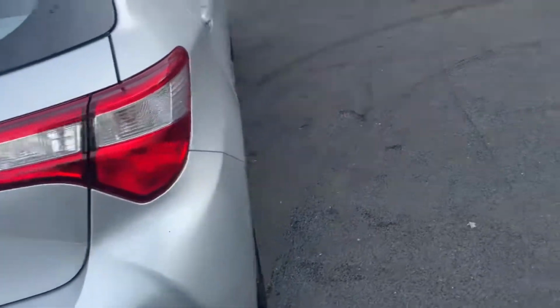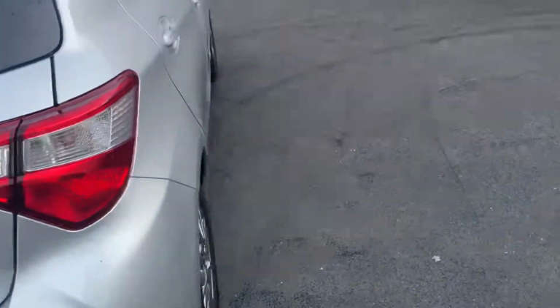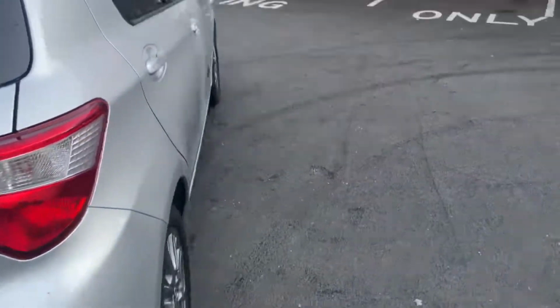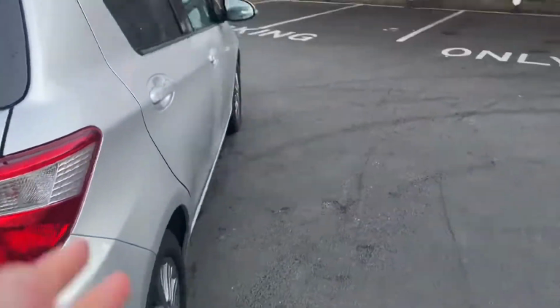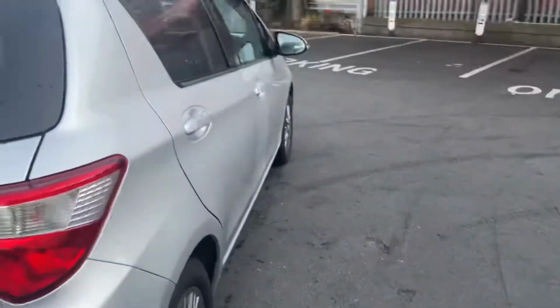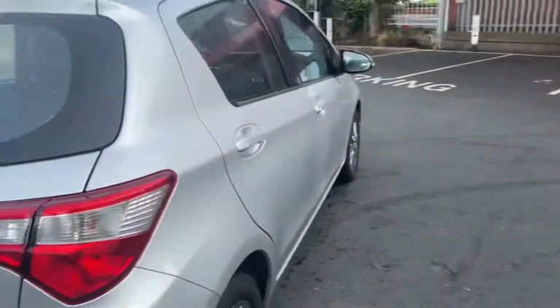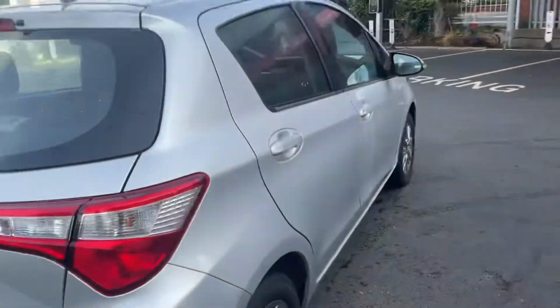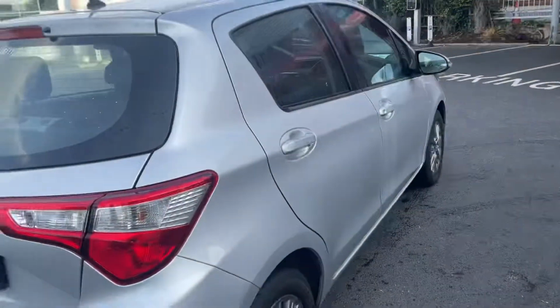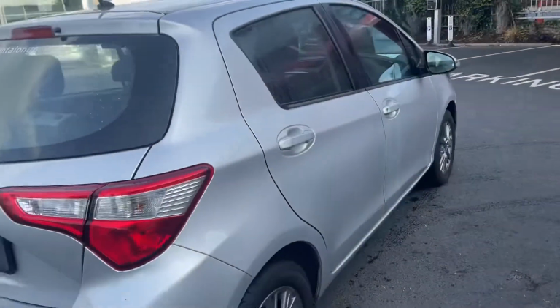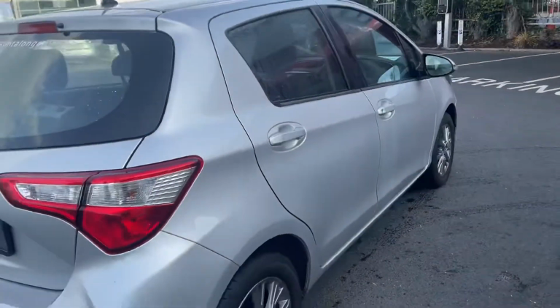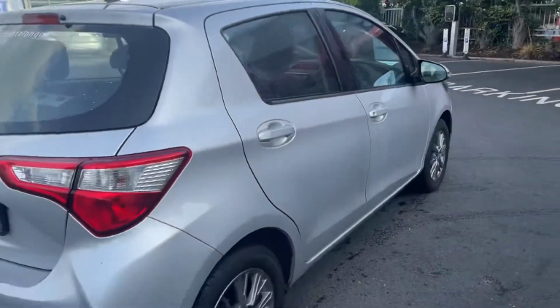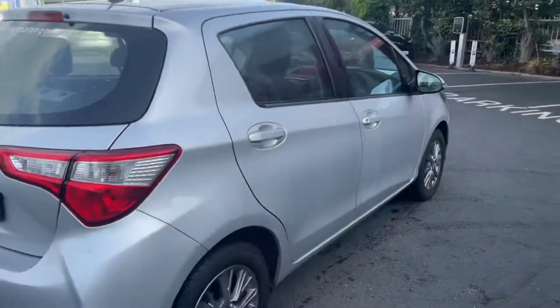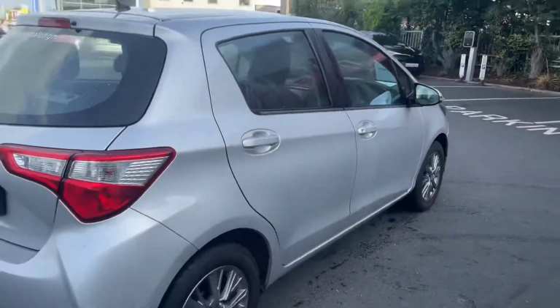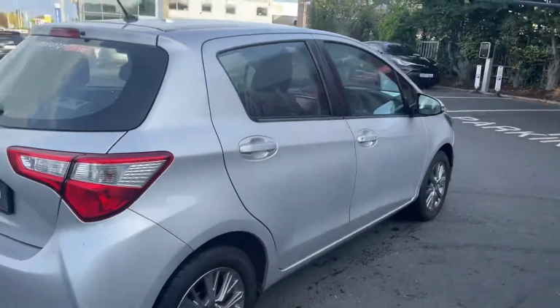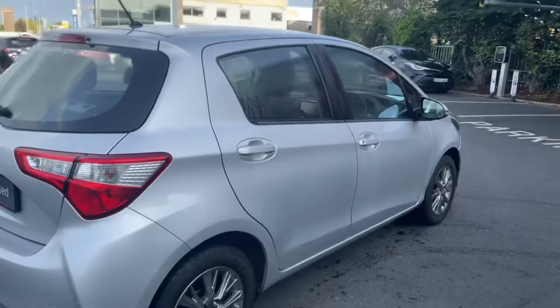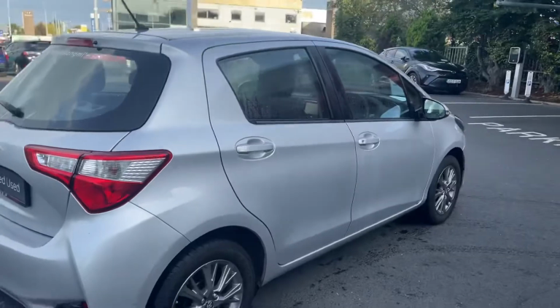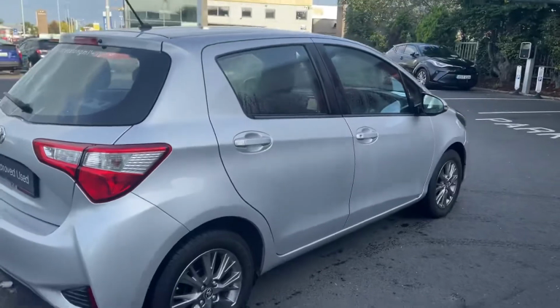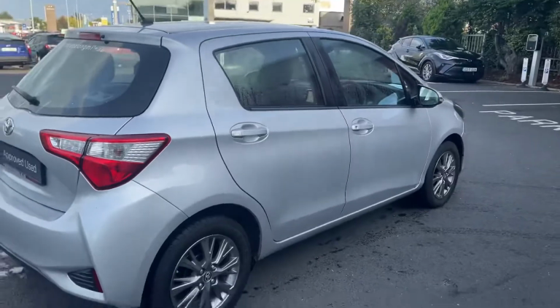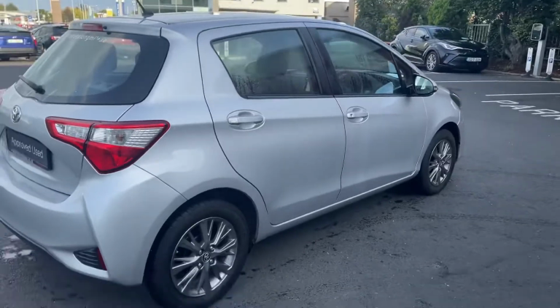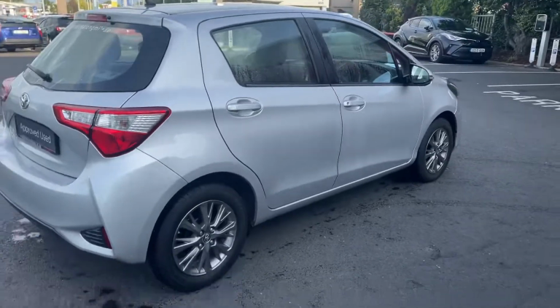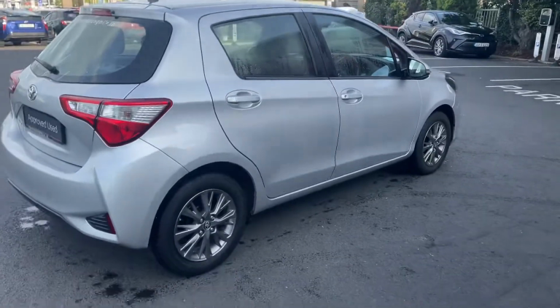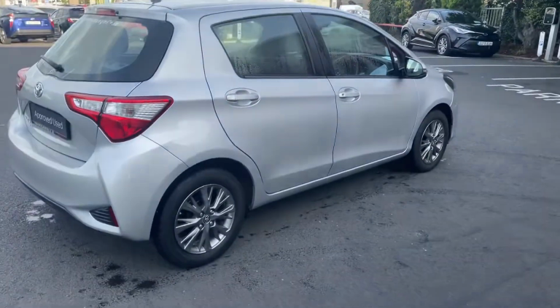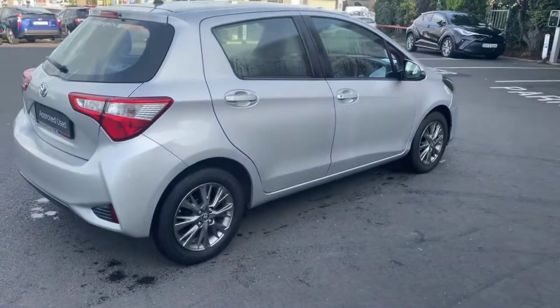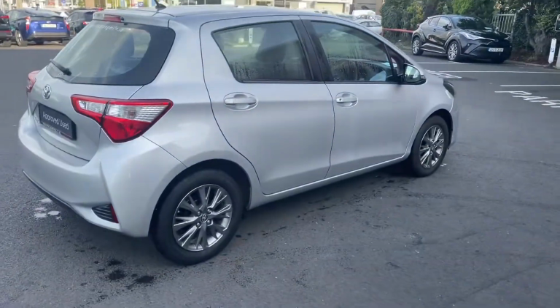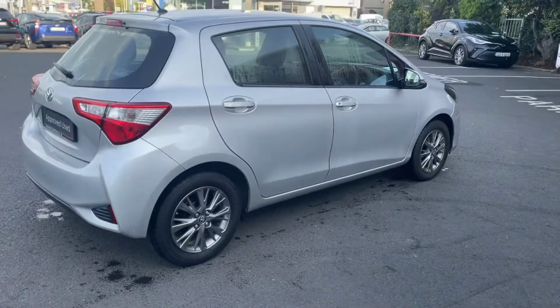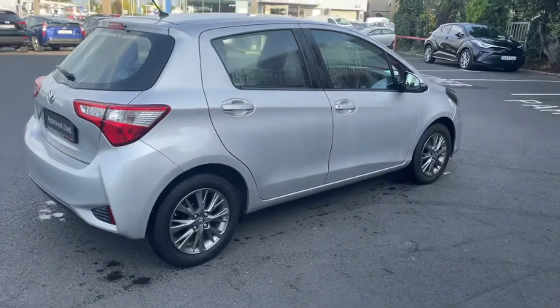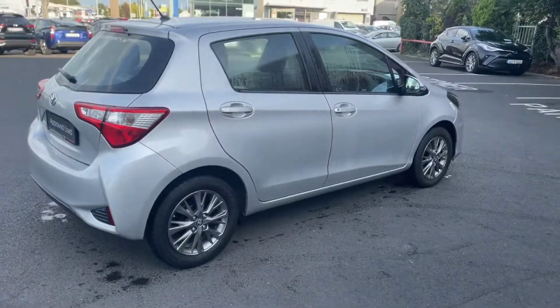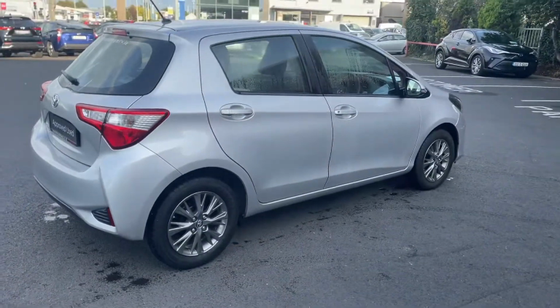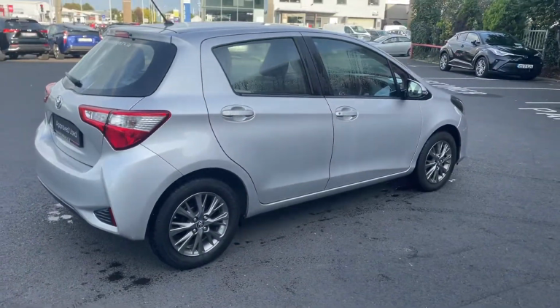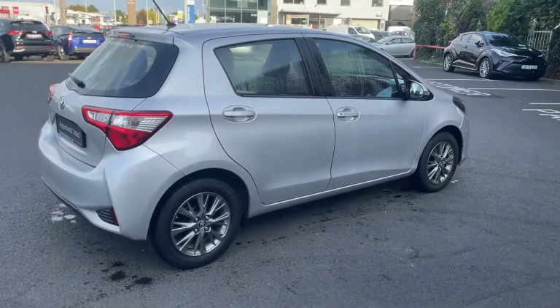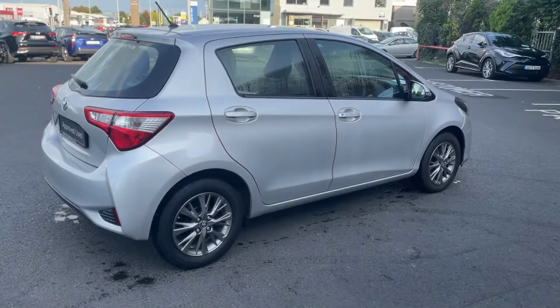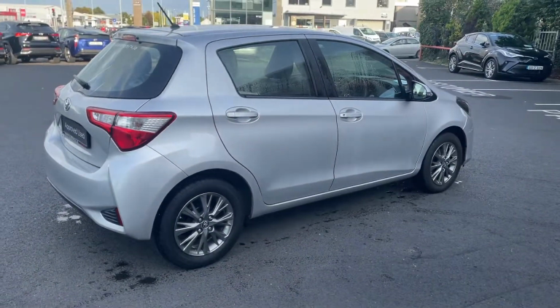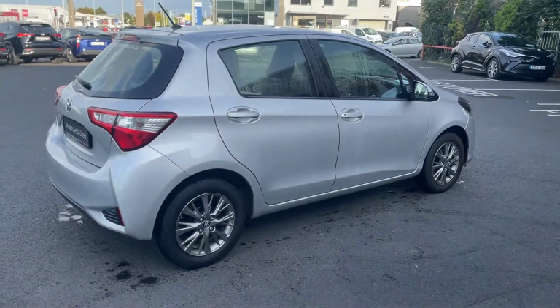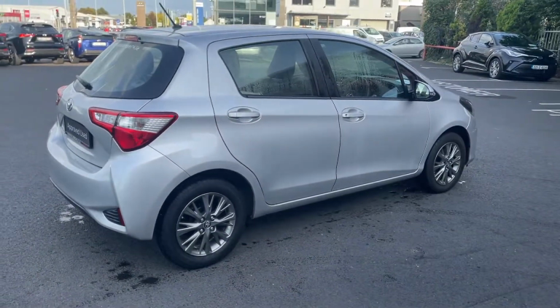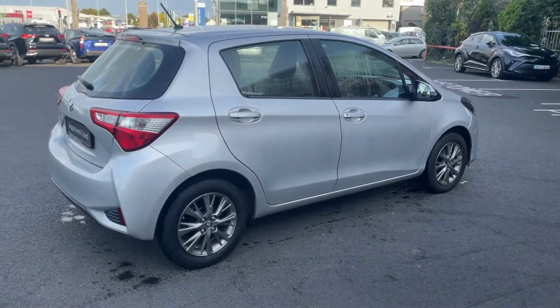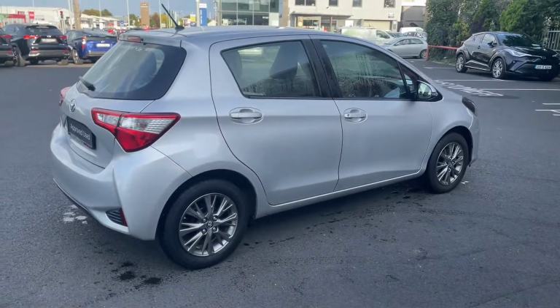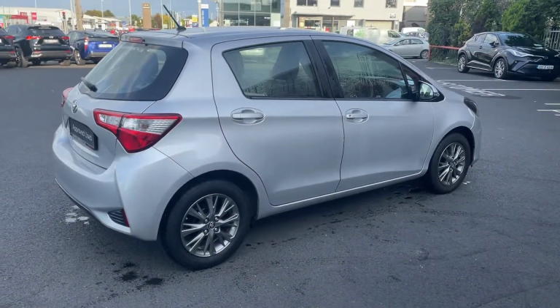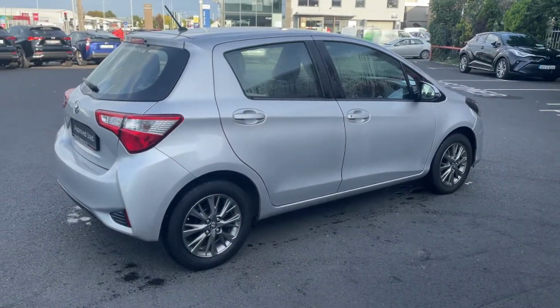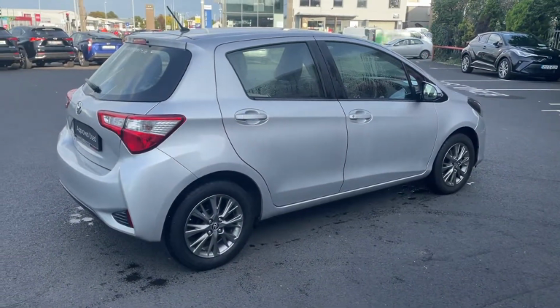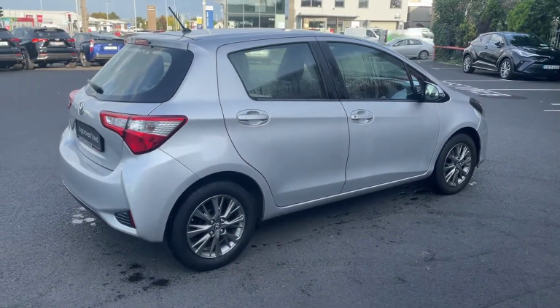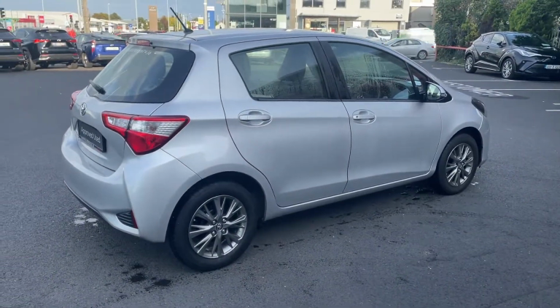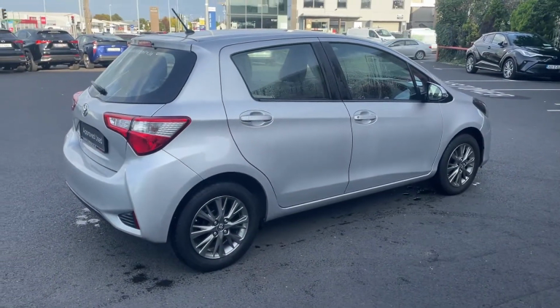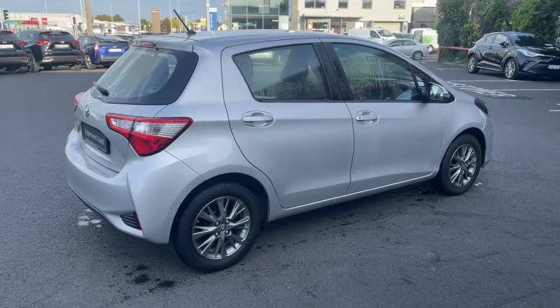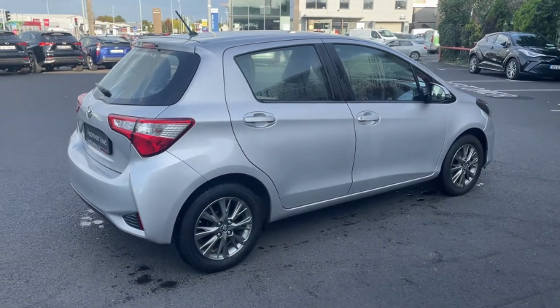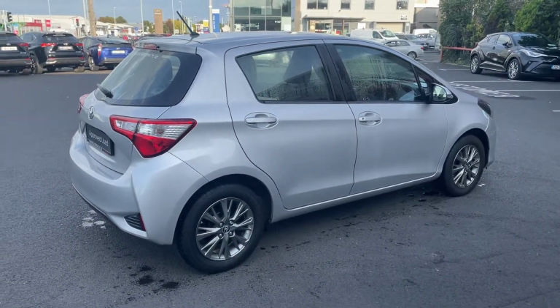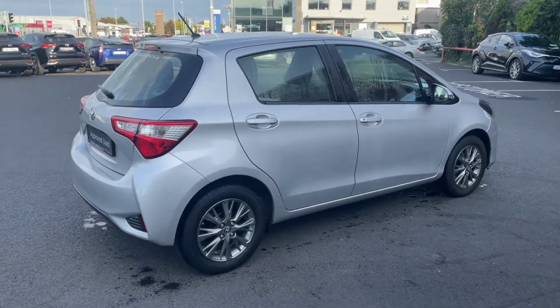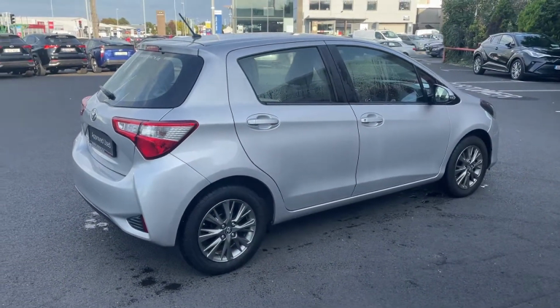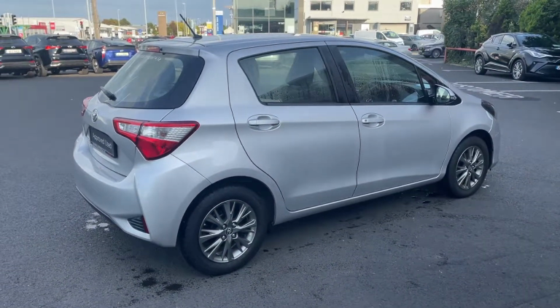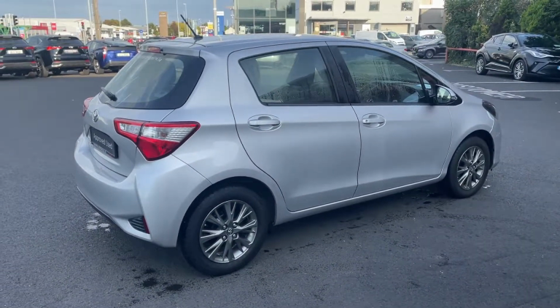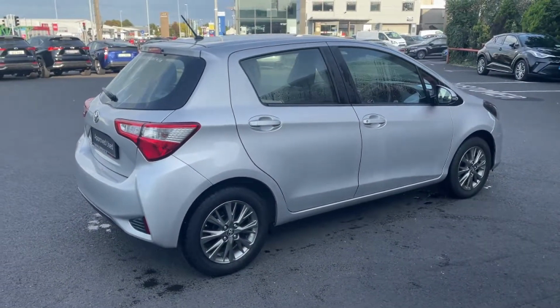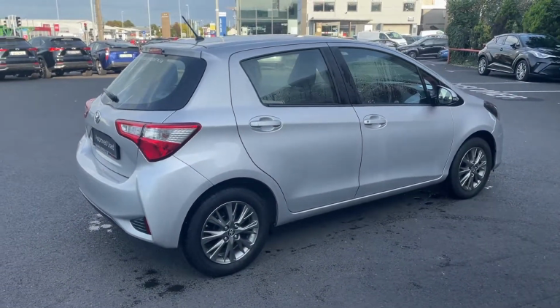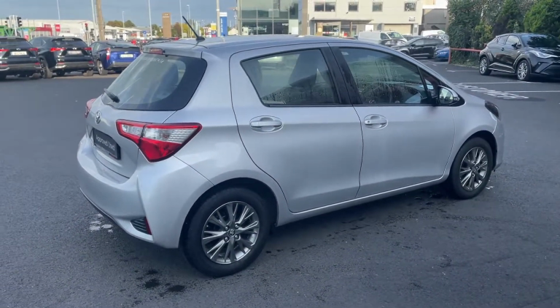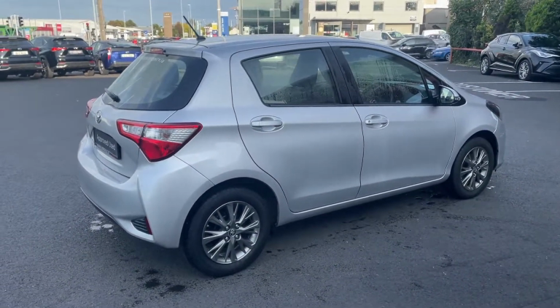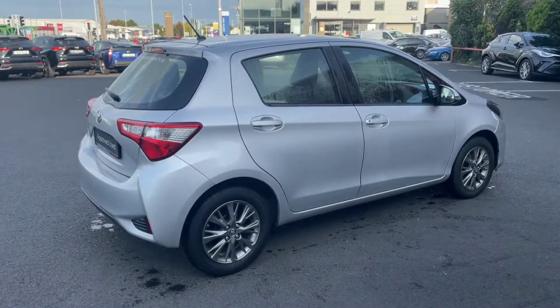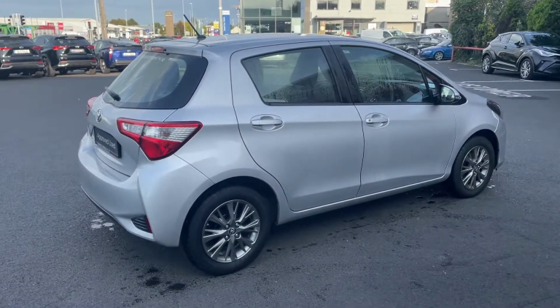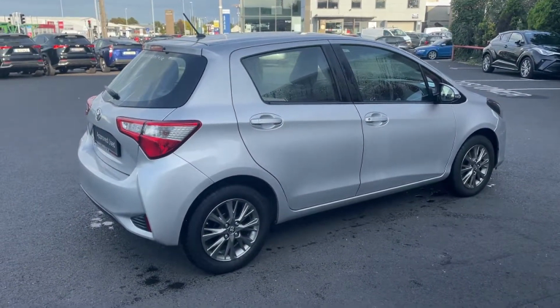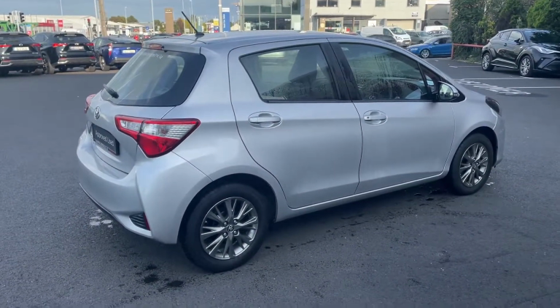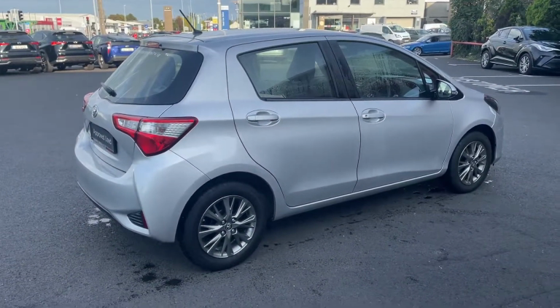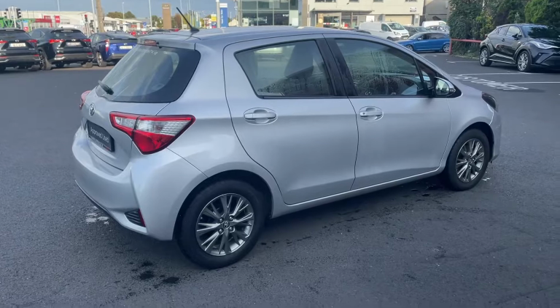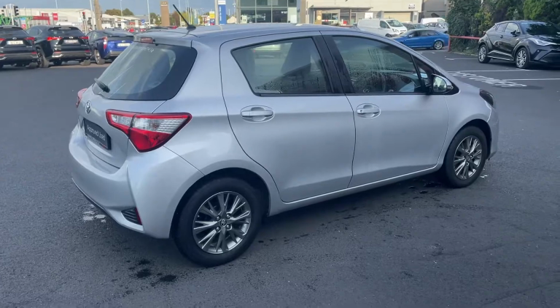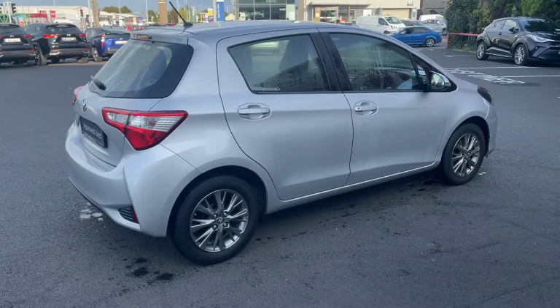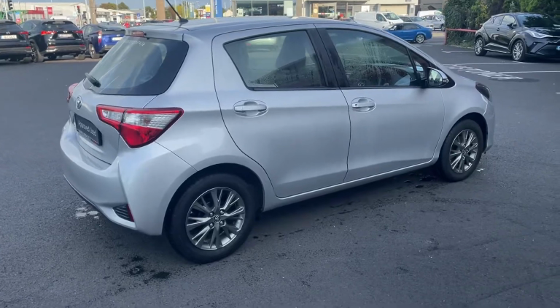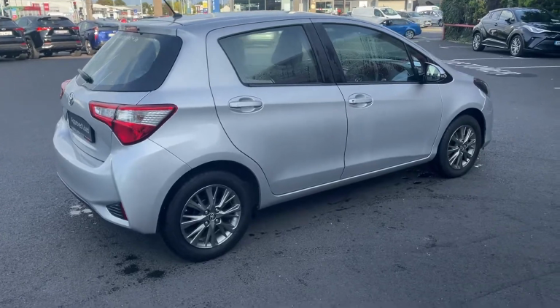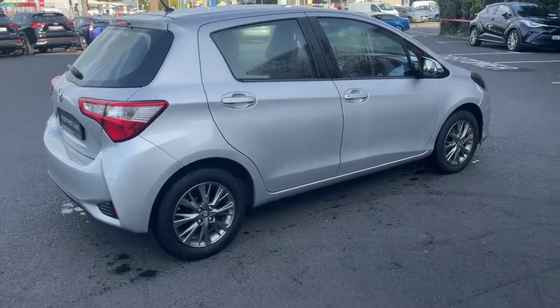This car comes with a year's warranty and a year's roadside assist. It's available for finance from as little as €59 per week. Thanks for watching.